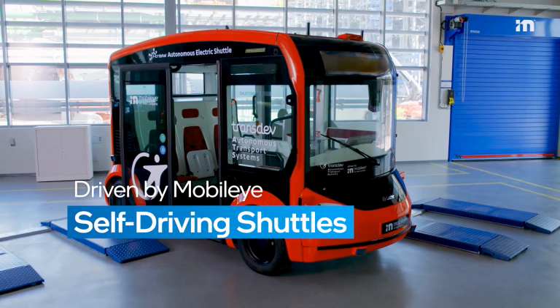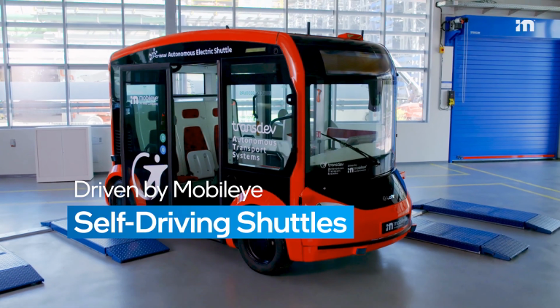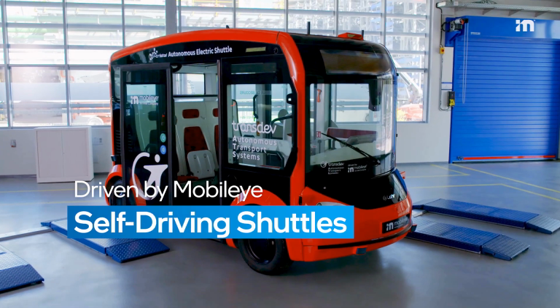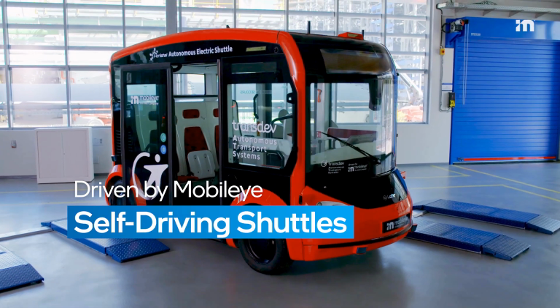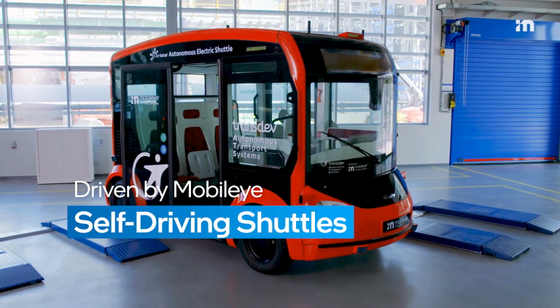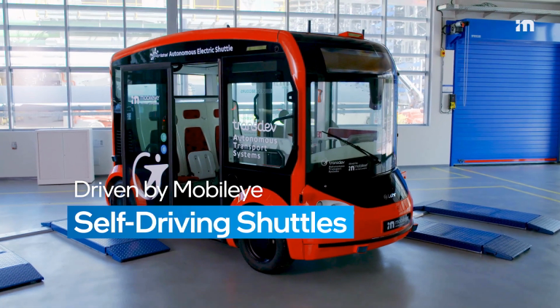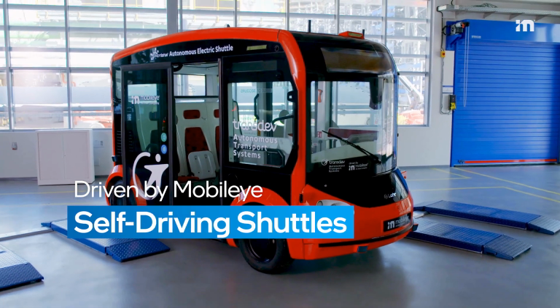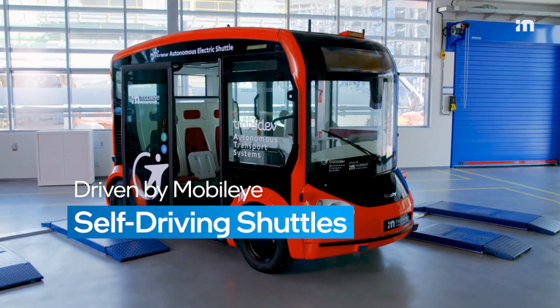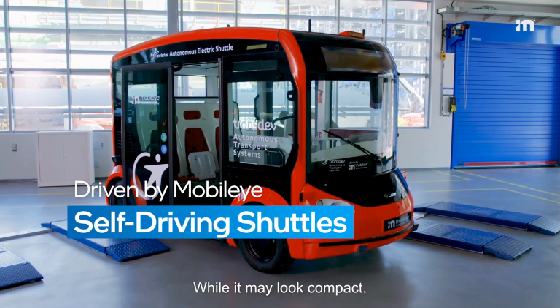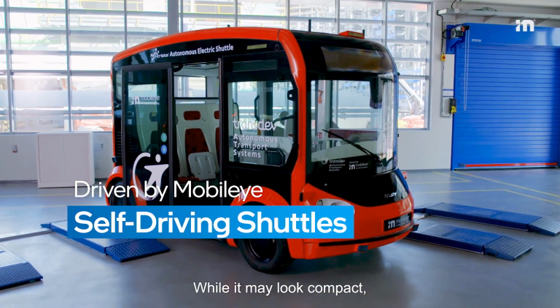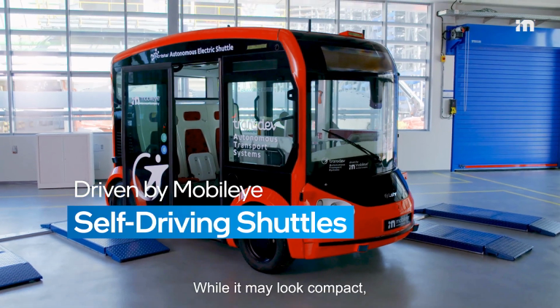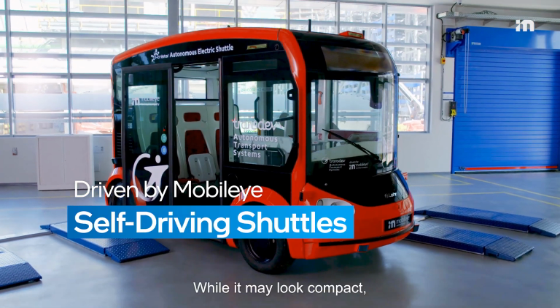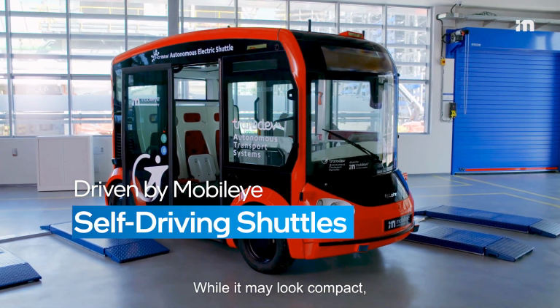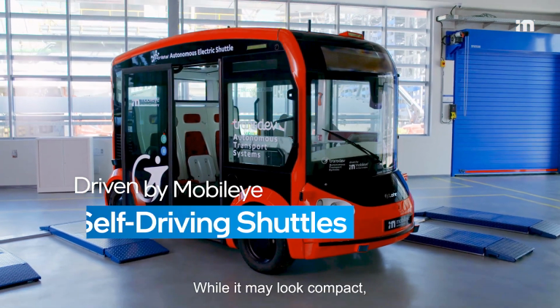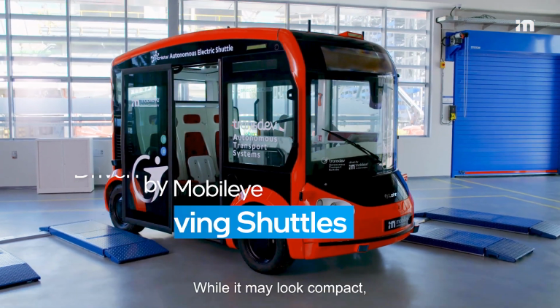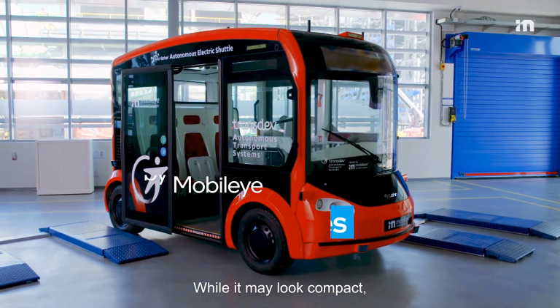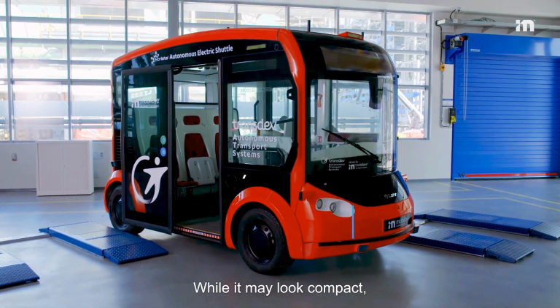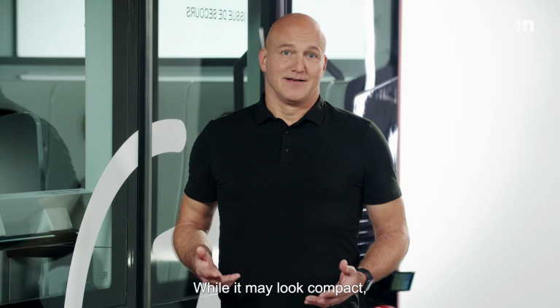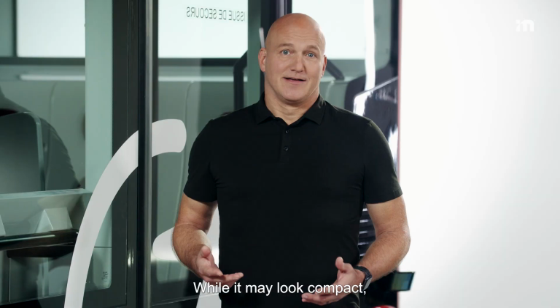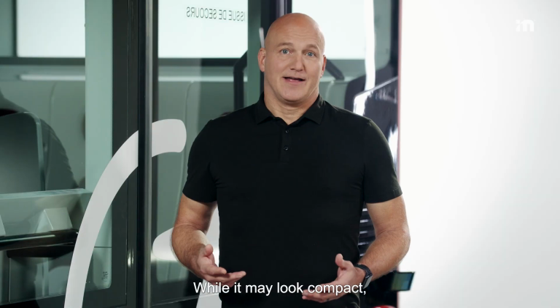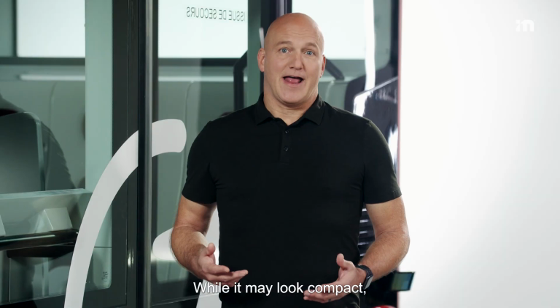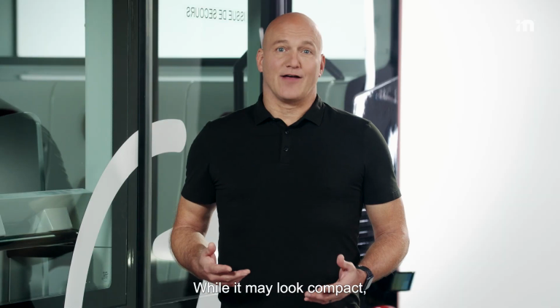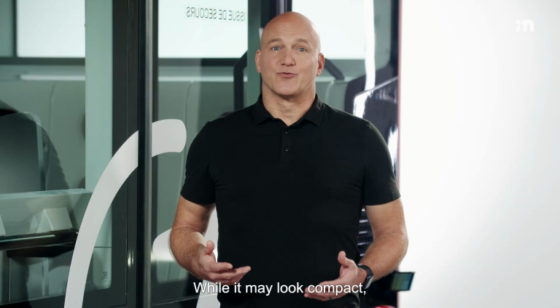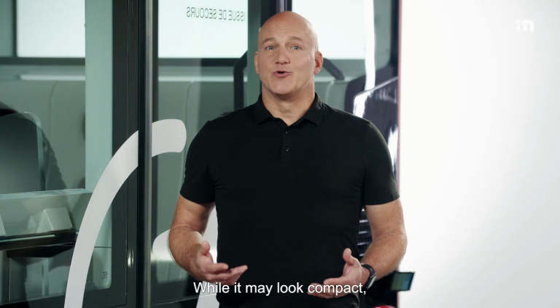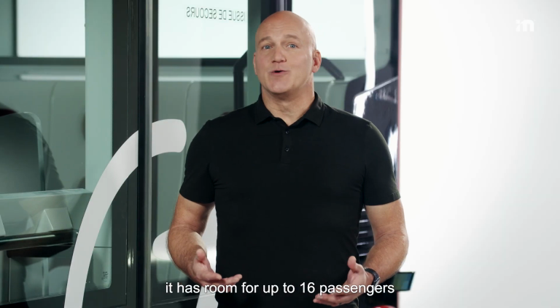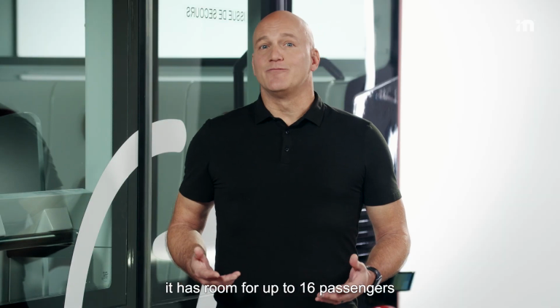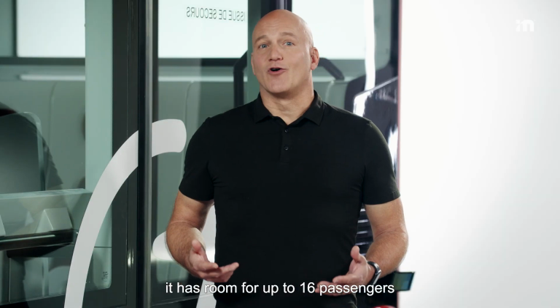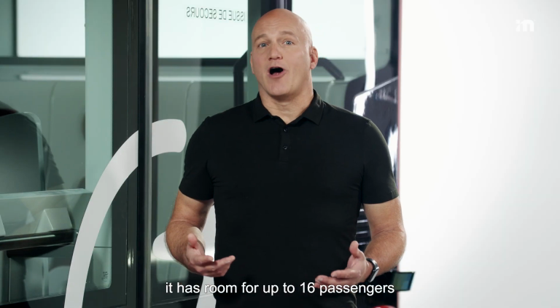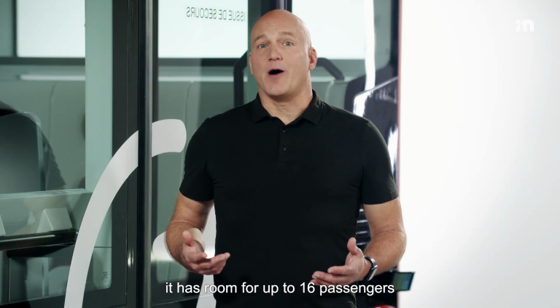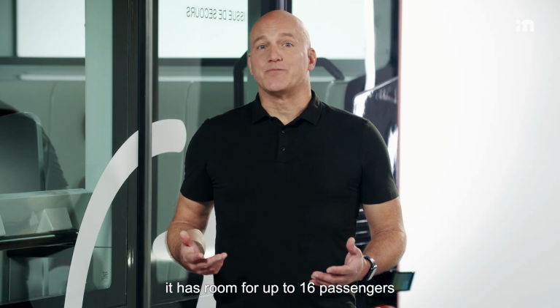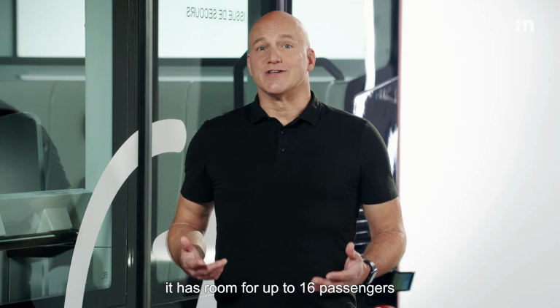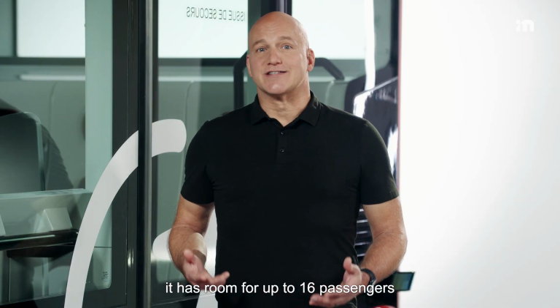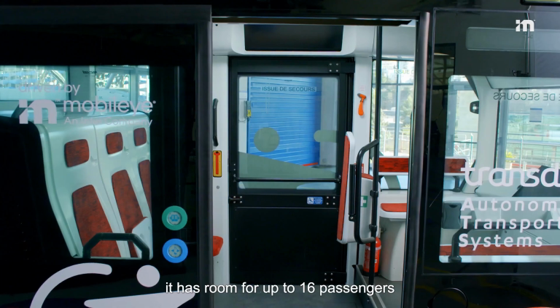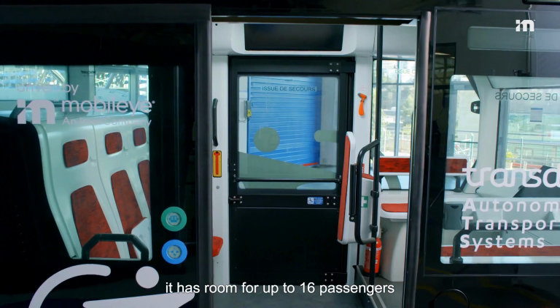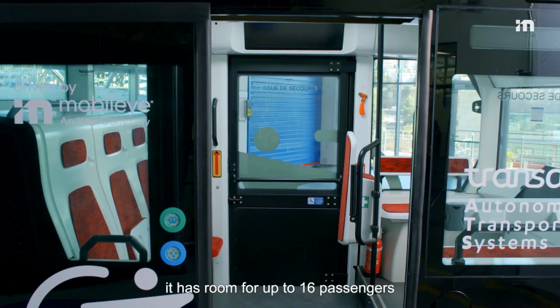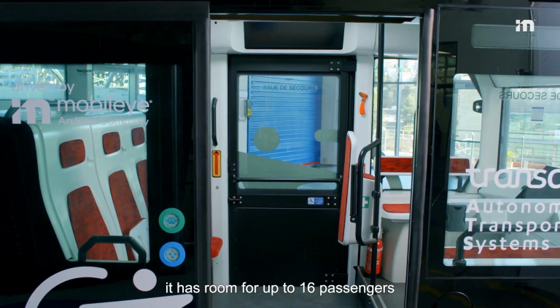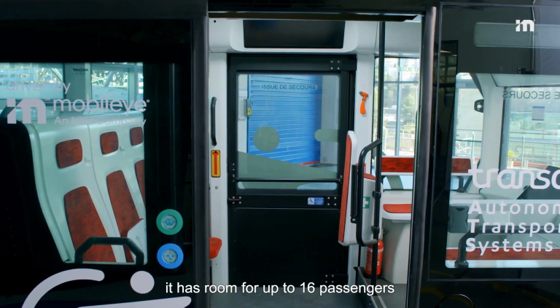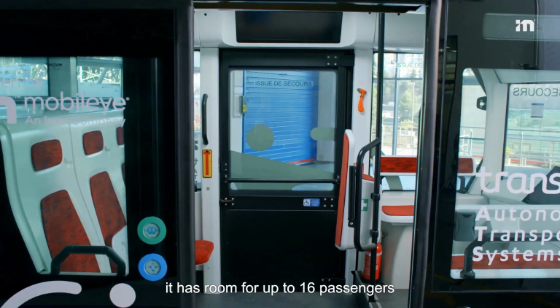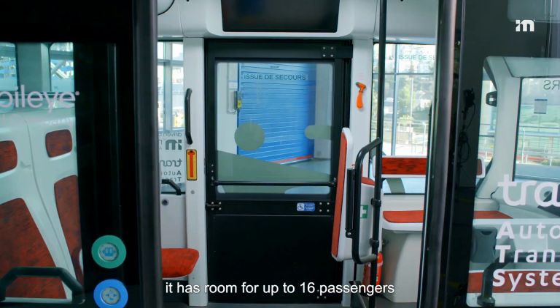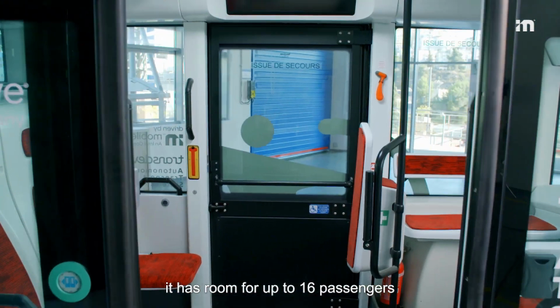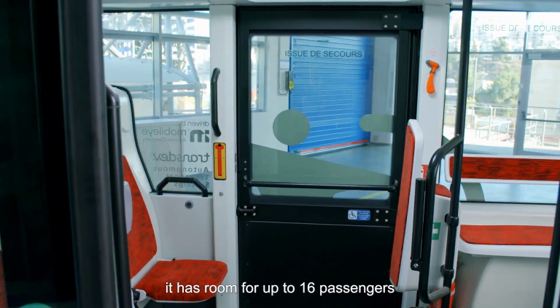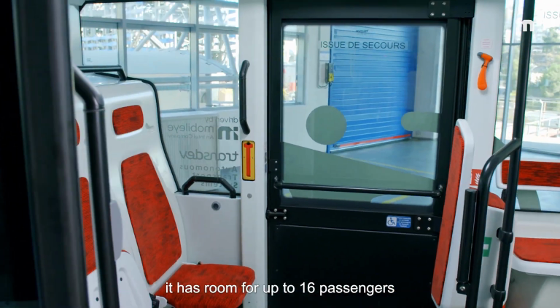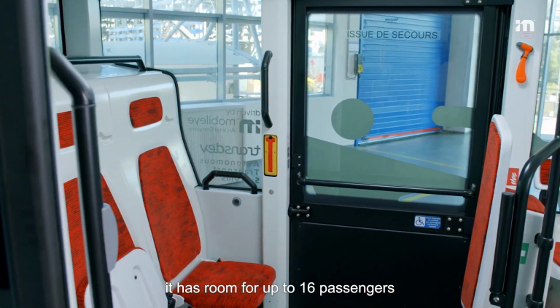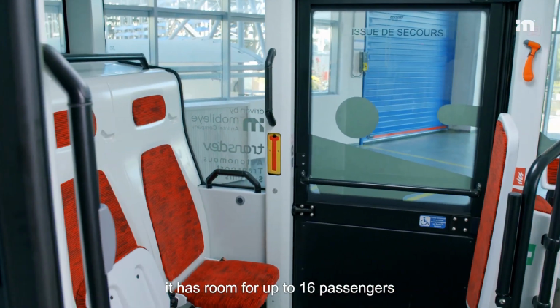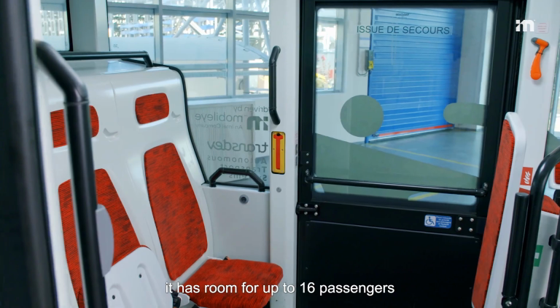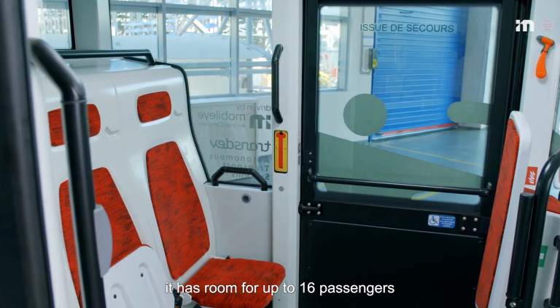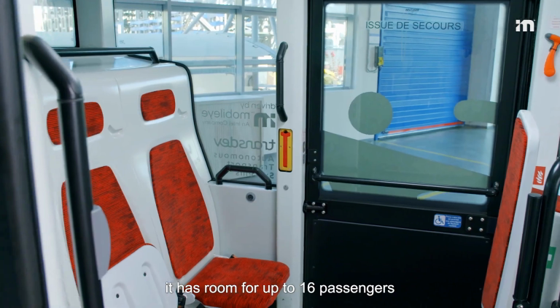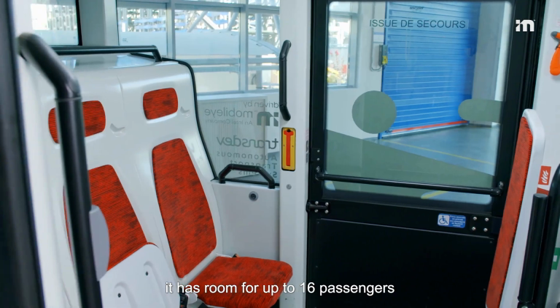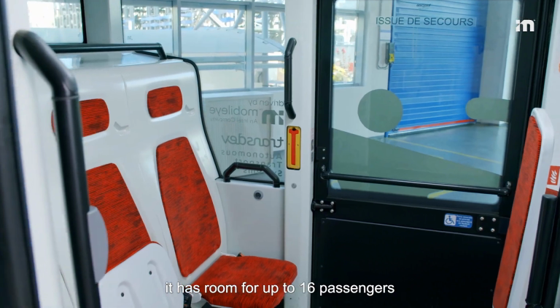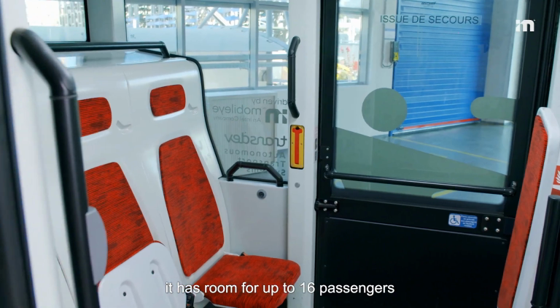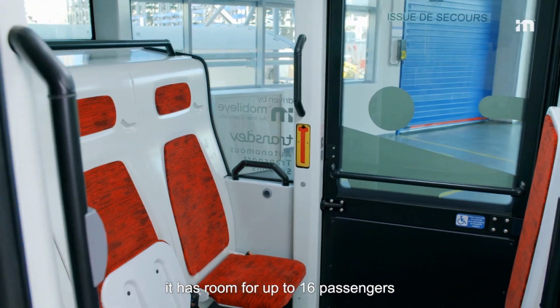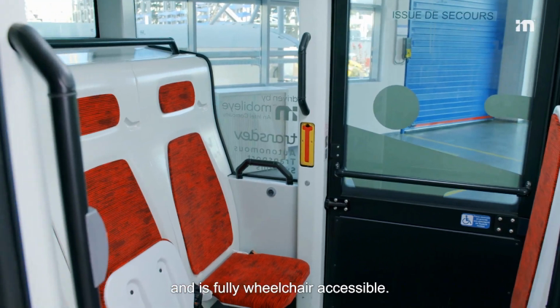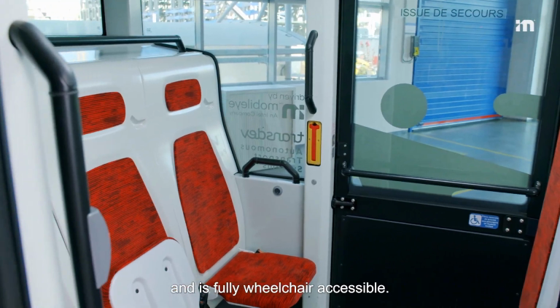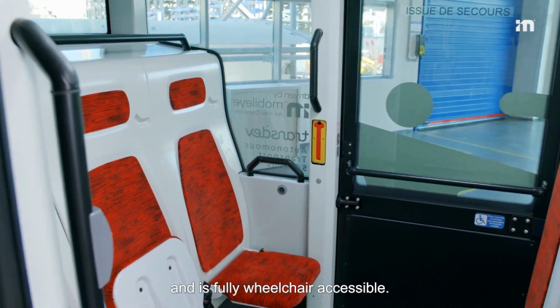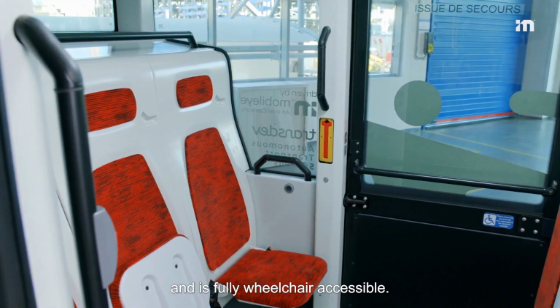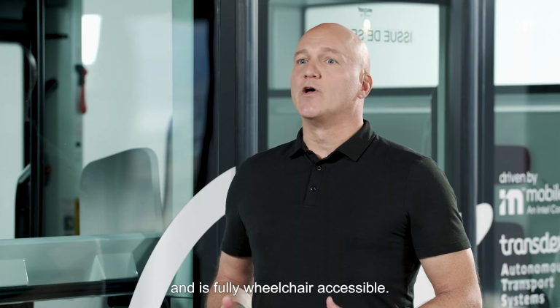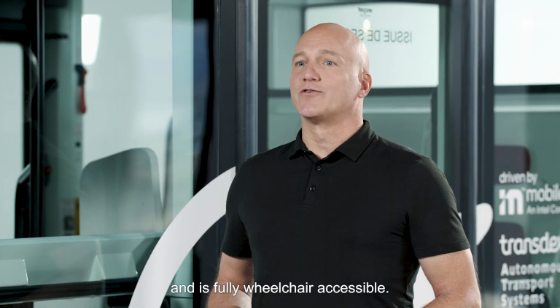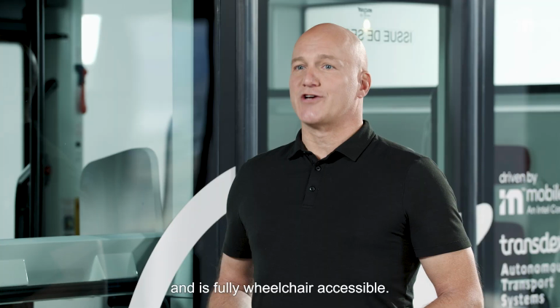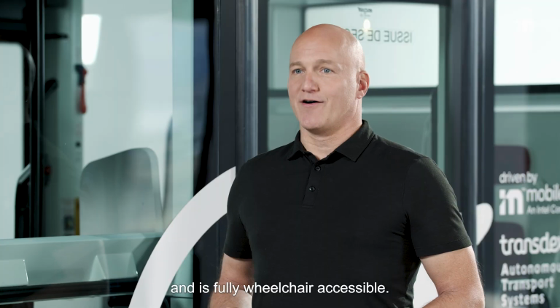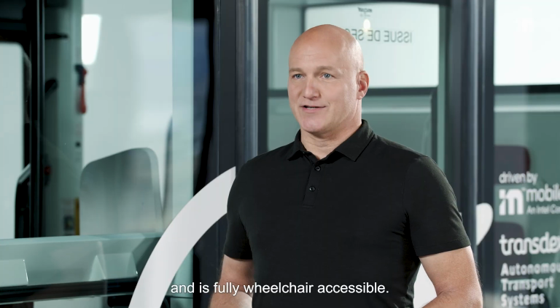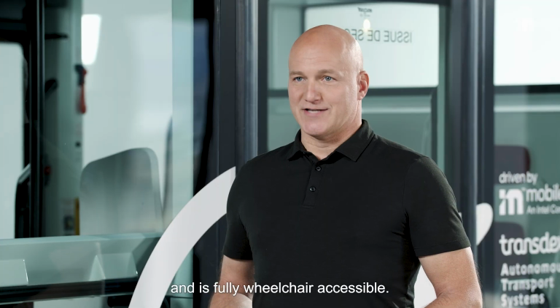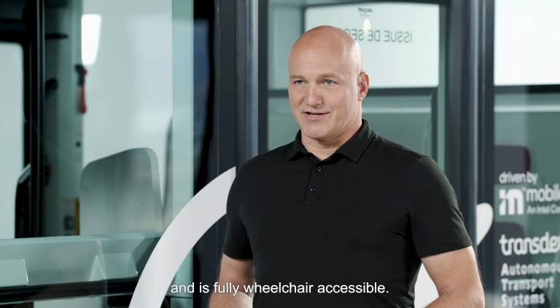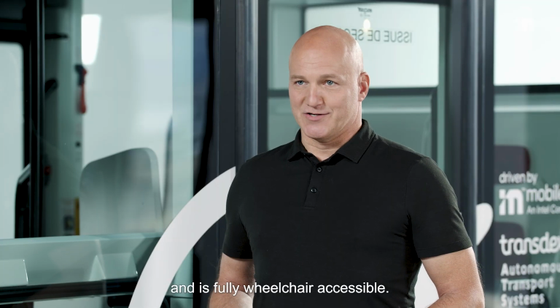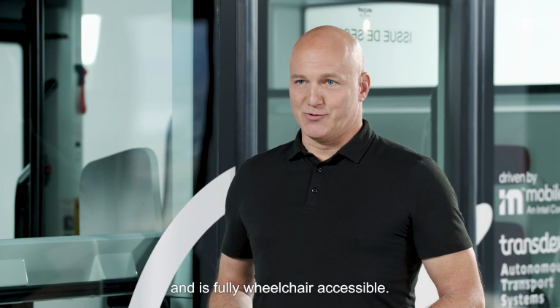While it may look compact, it has room for up to 16 passengers and is fully wheelchair accessible.